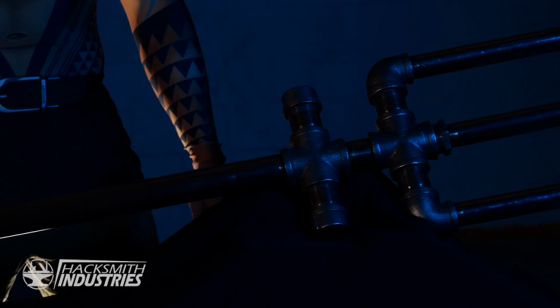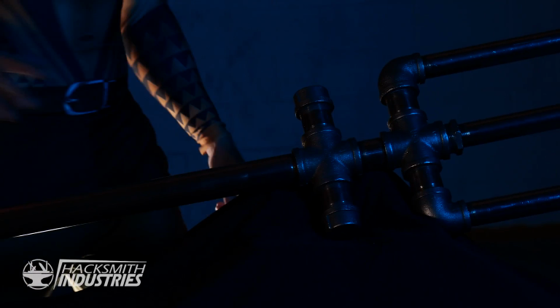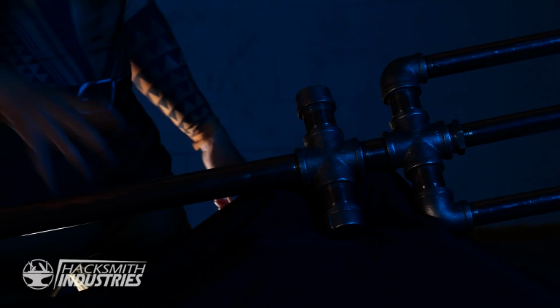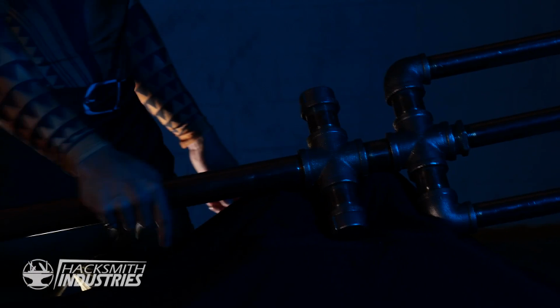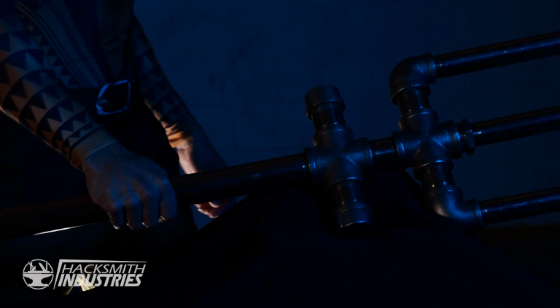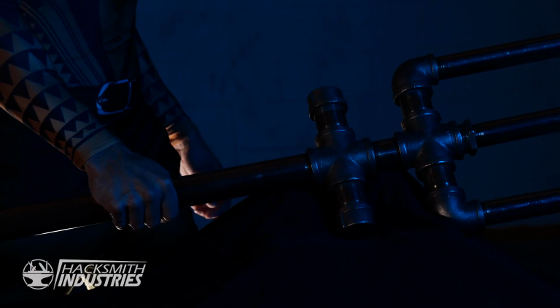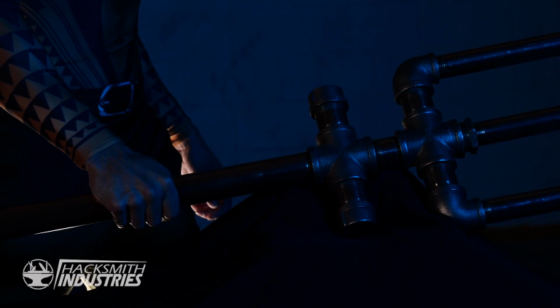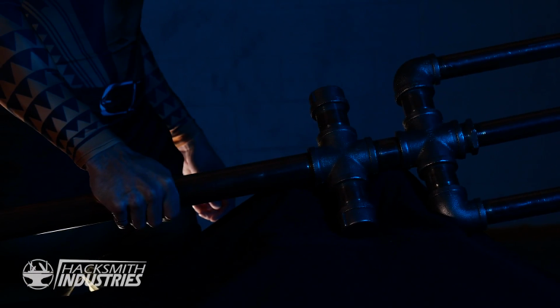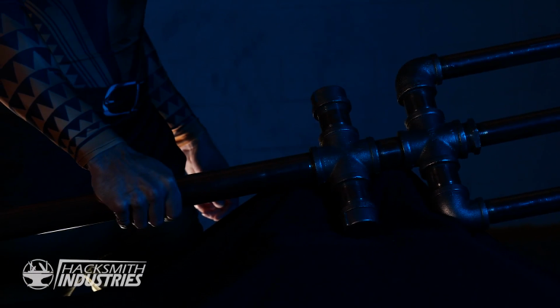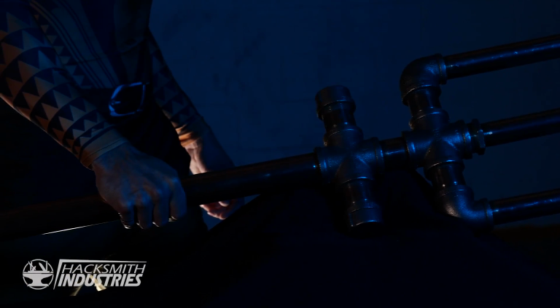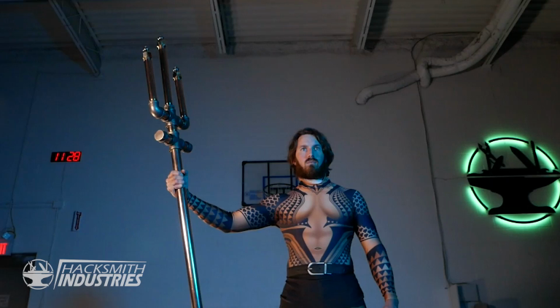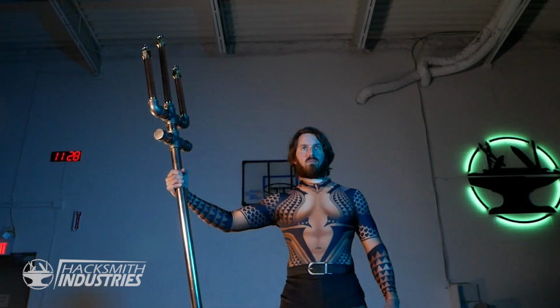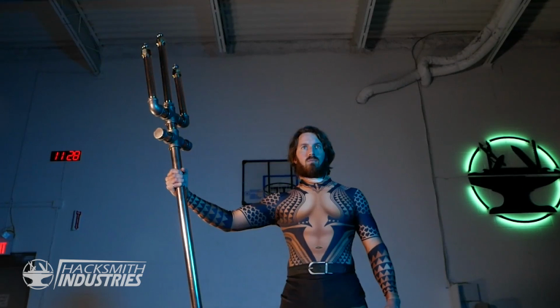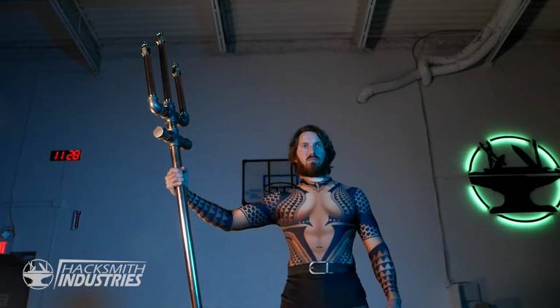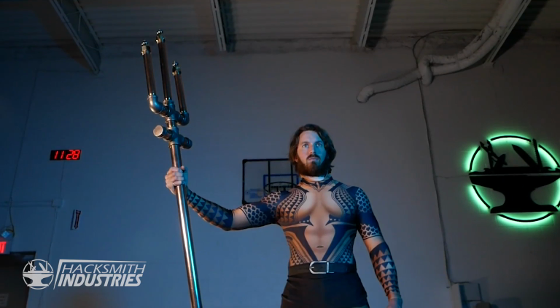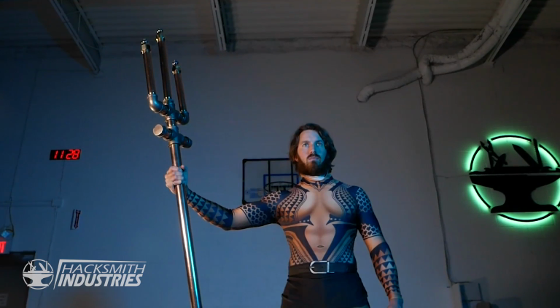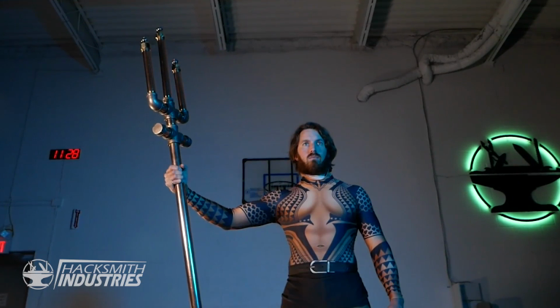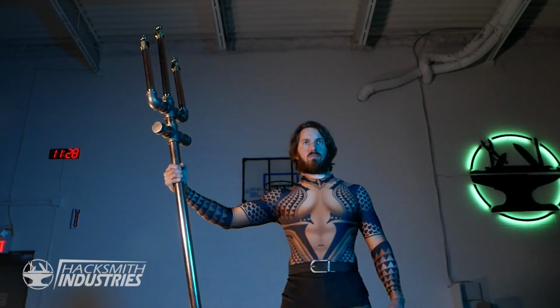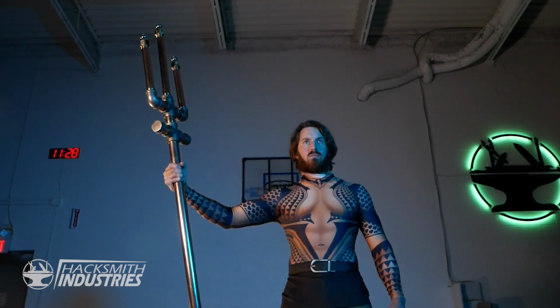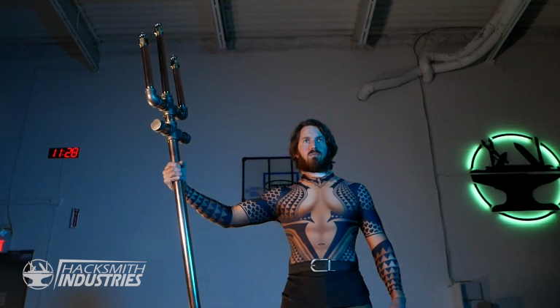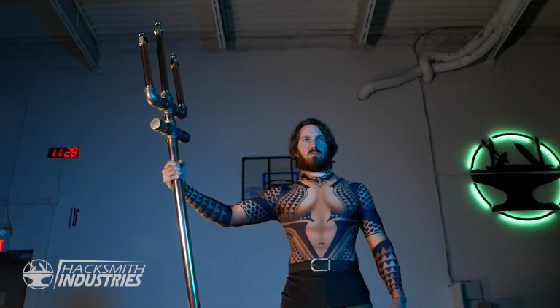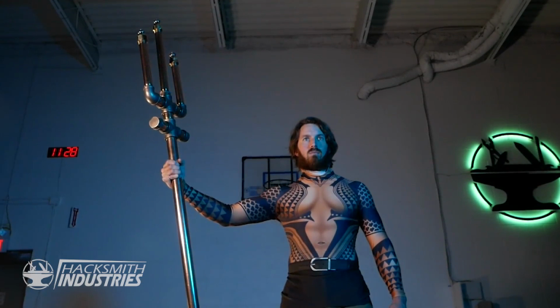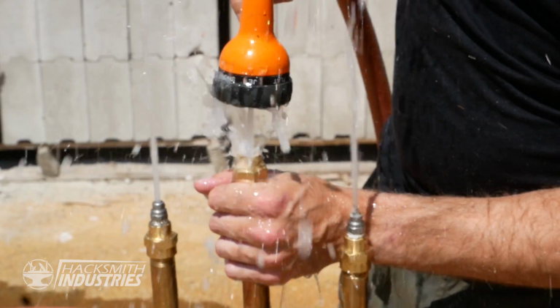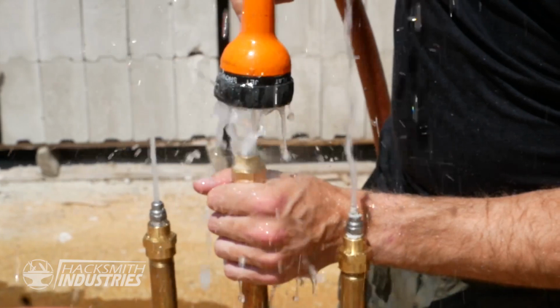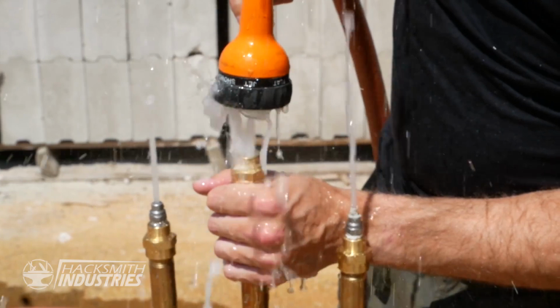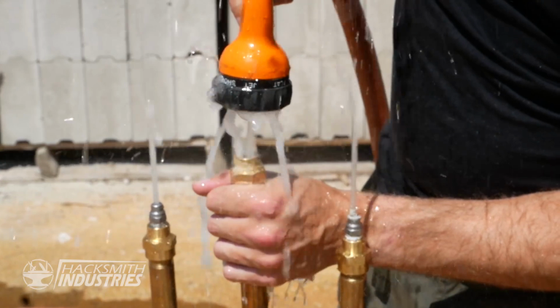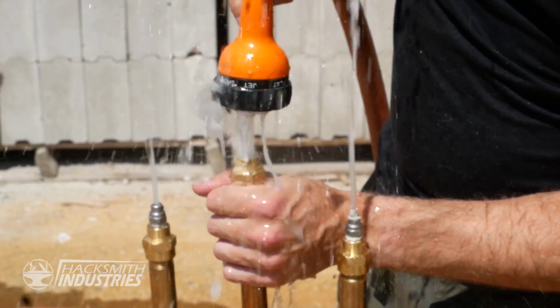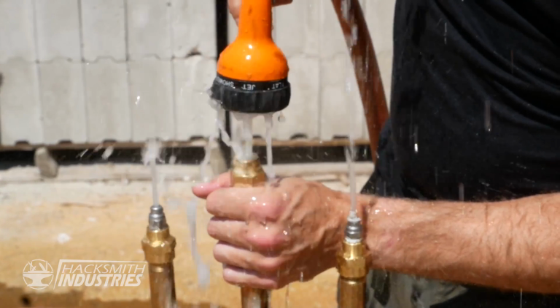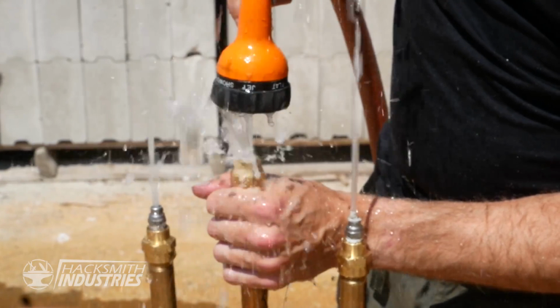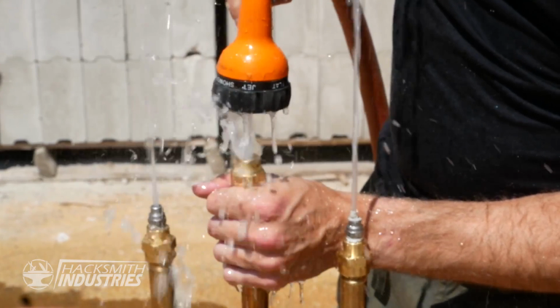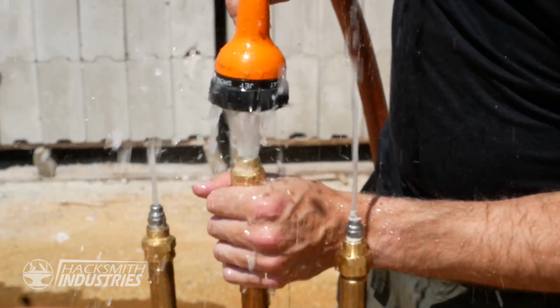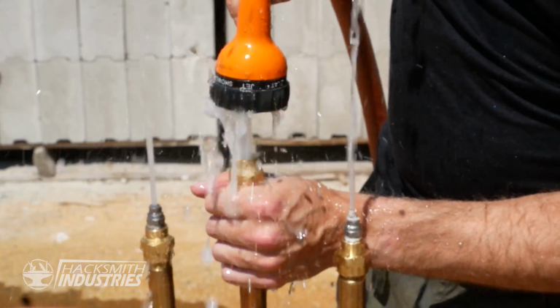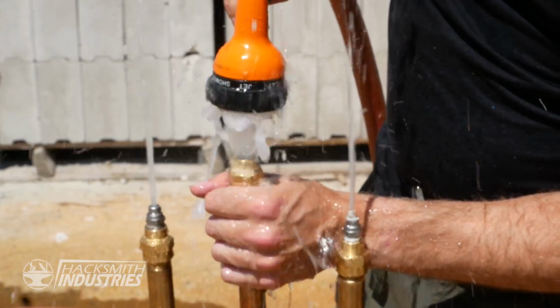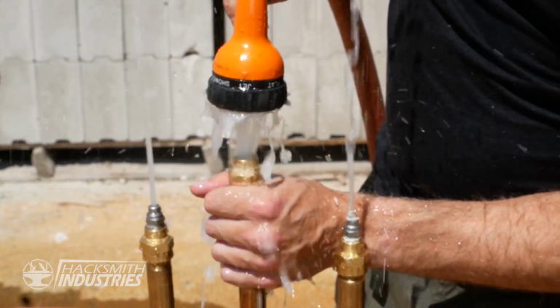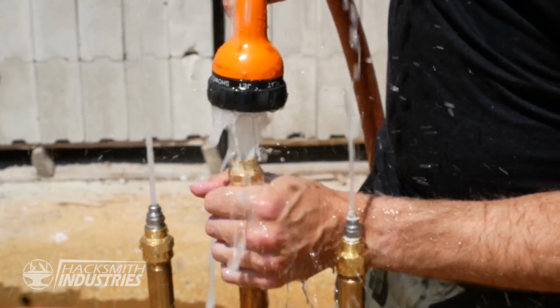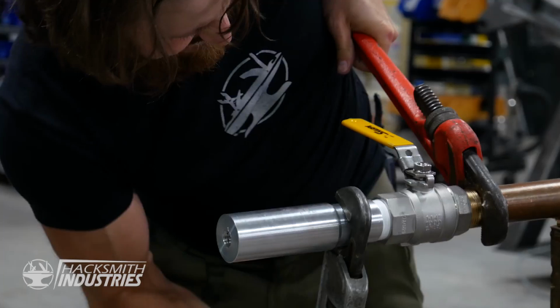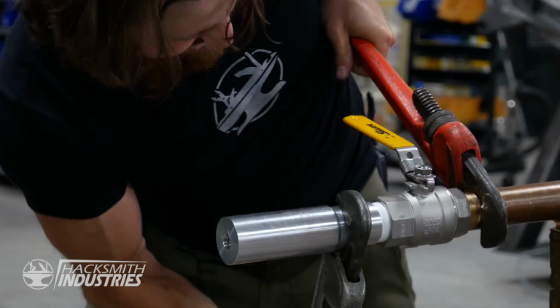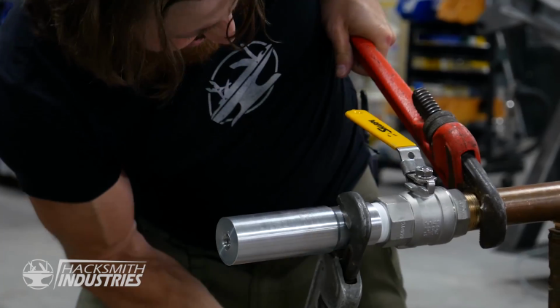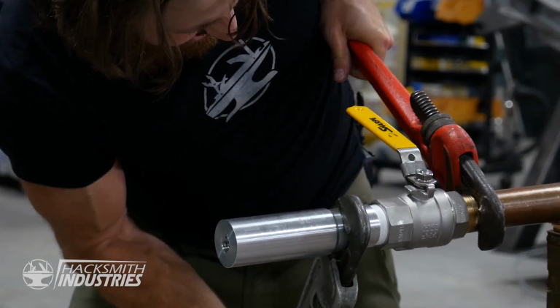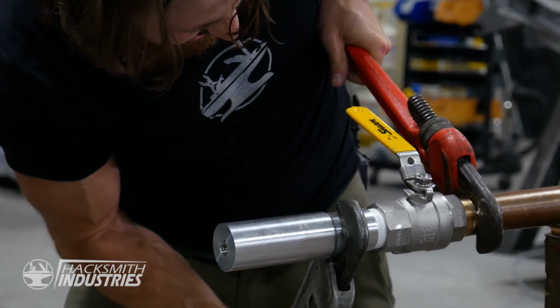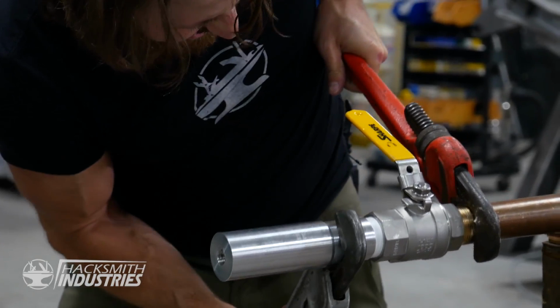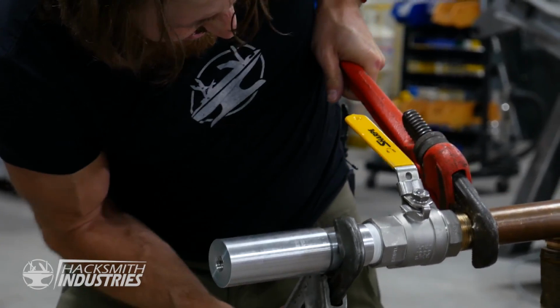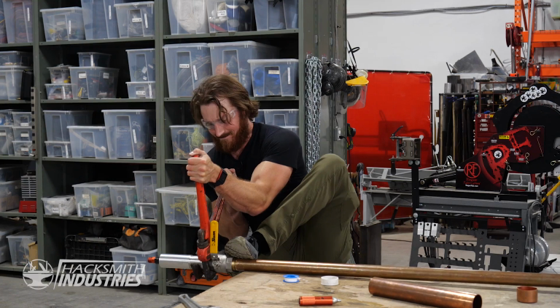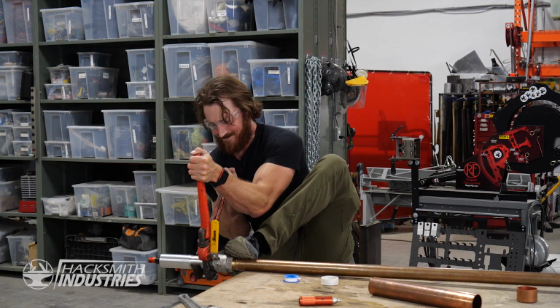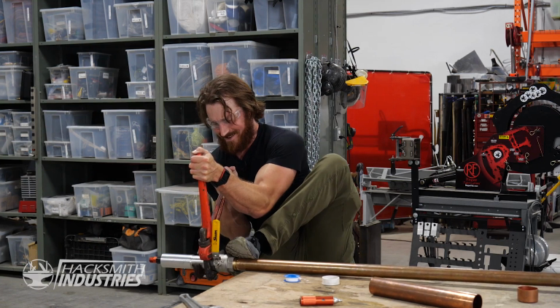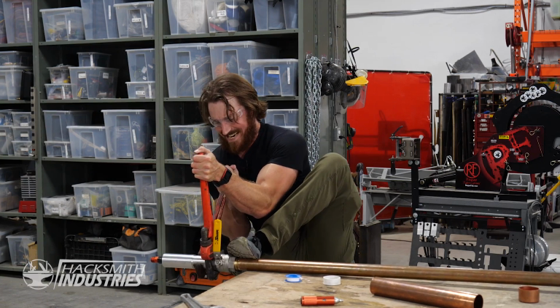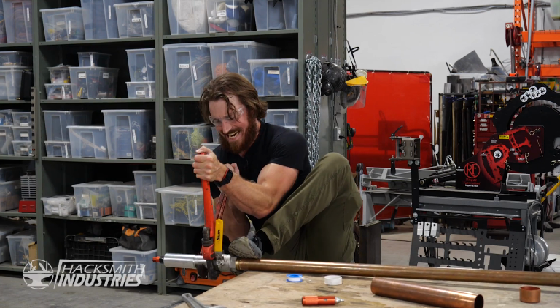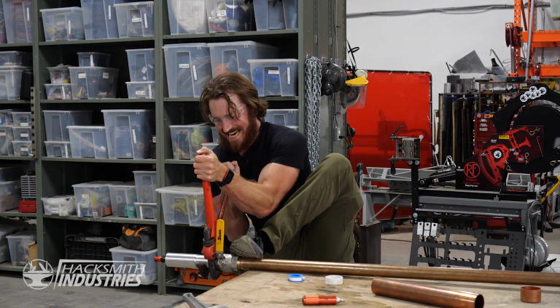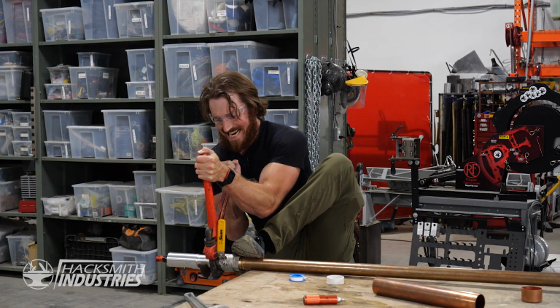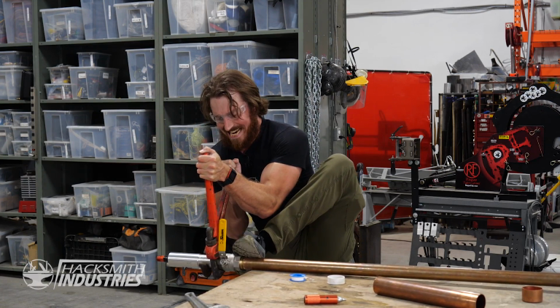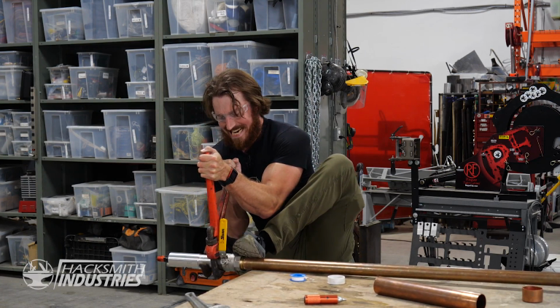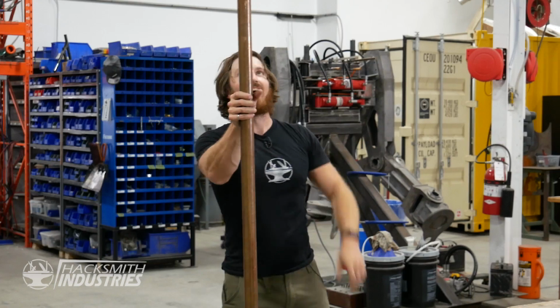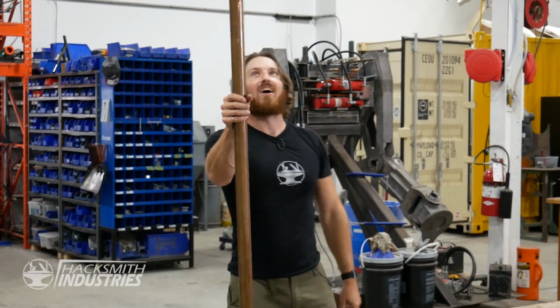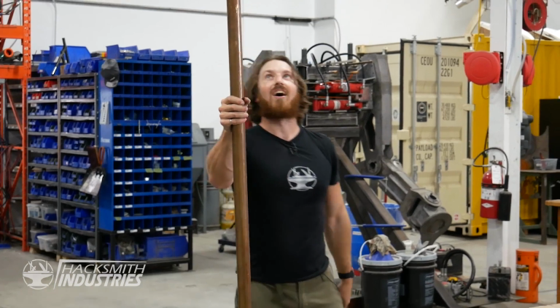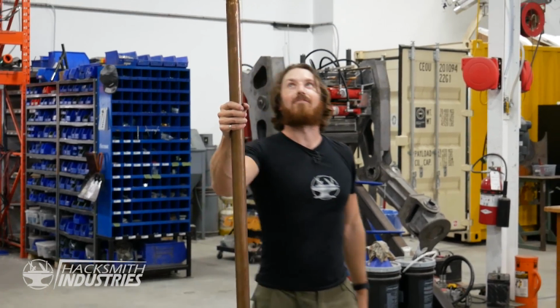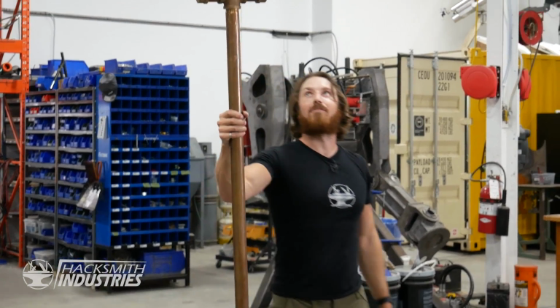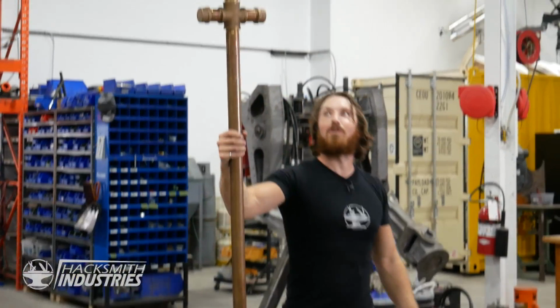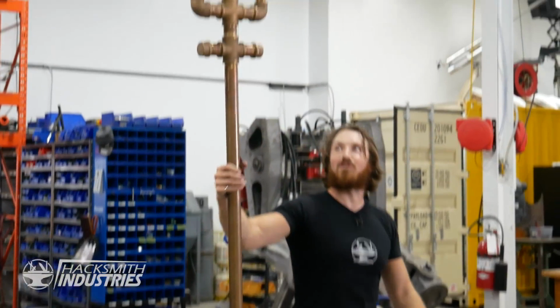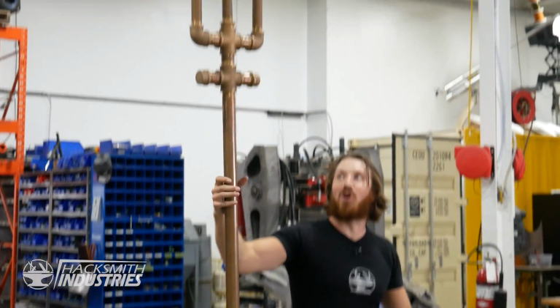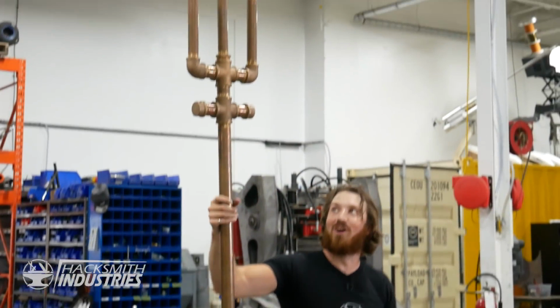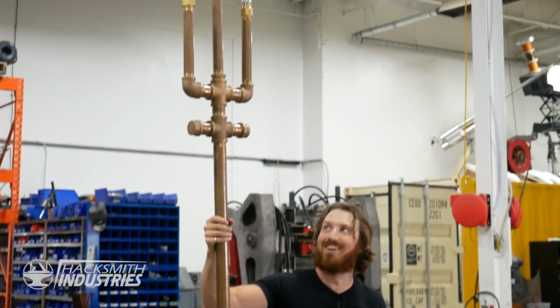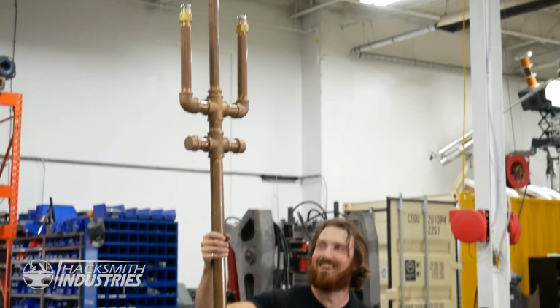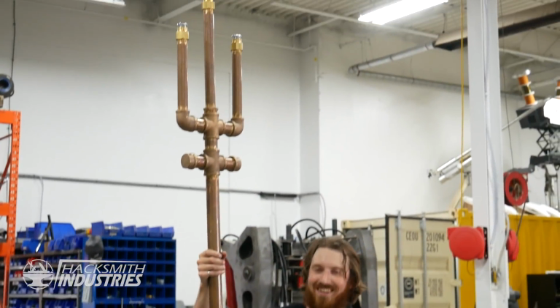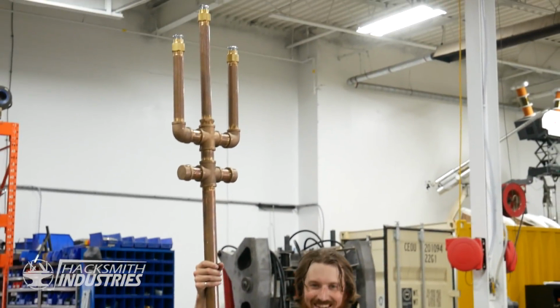Let's make Aquaman's Trident. We're just going to fill it with water and turn it into a high-pressure Trident super soaker.